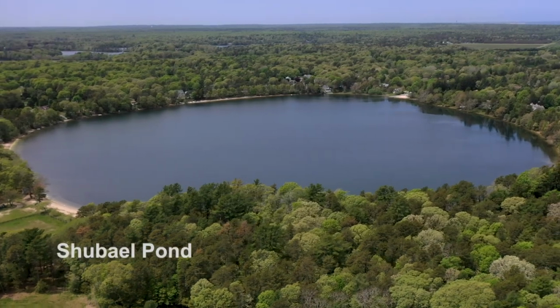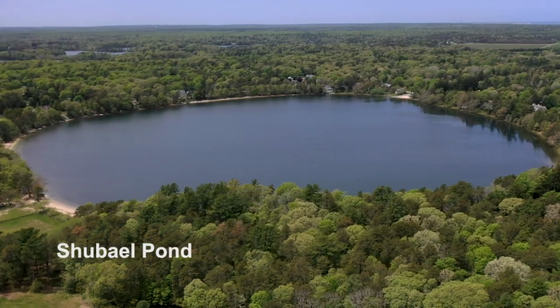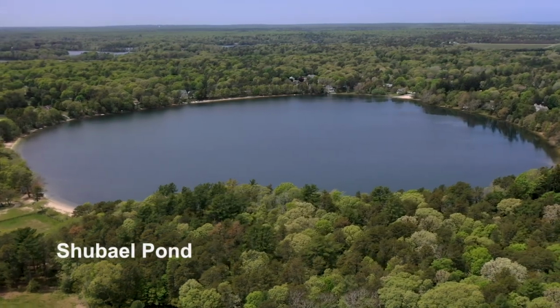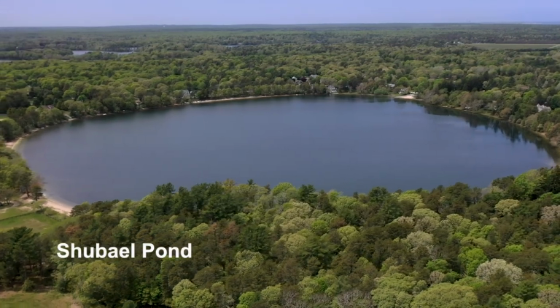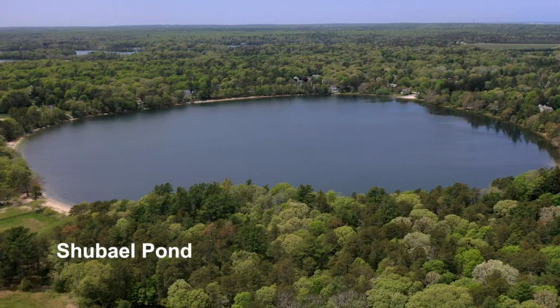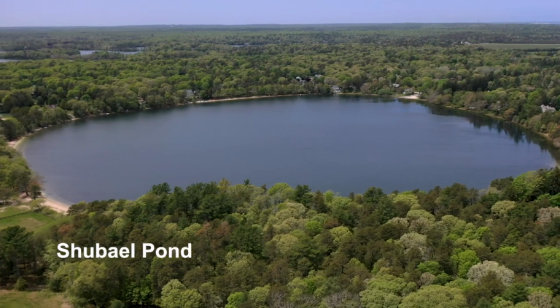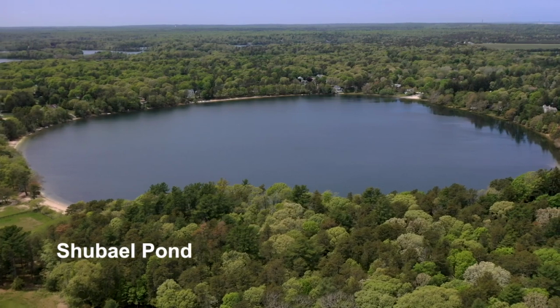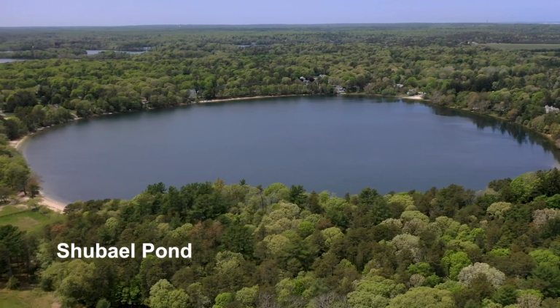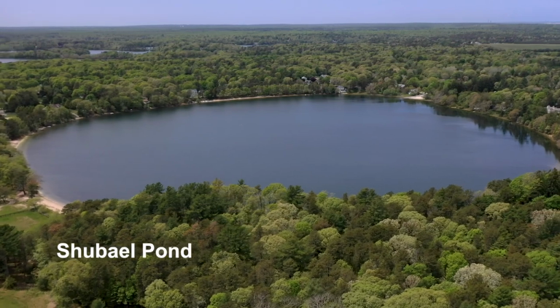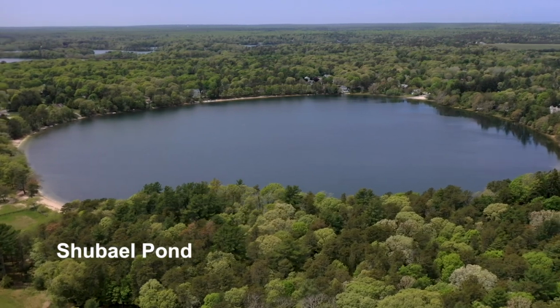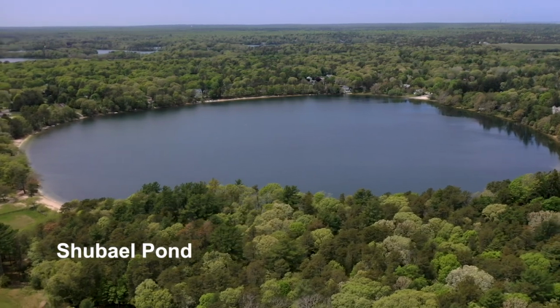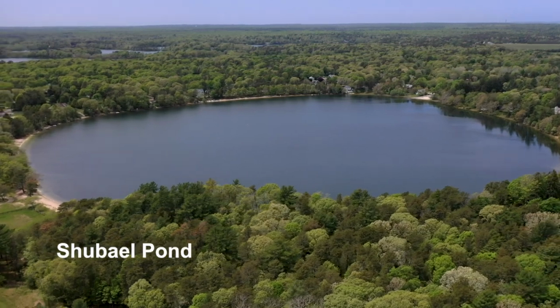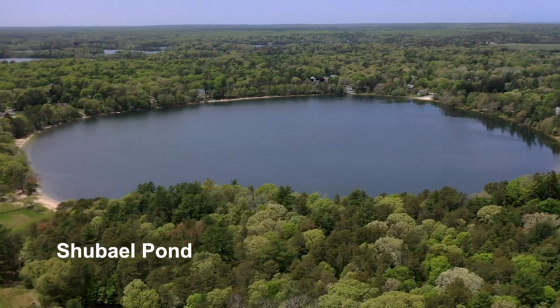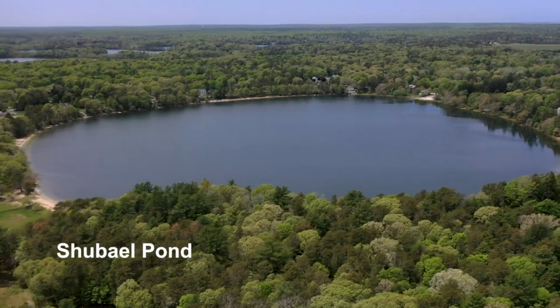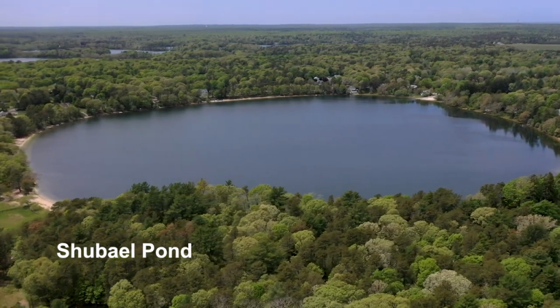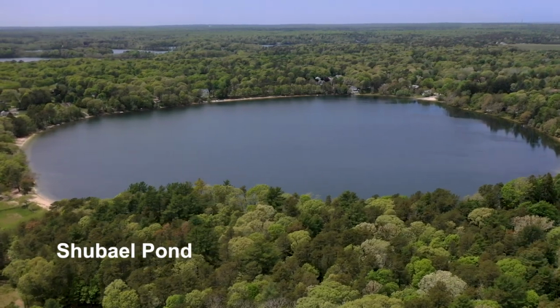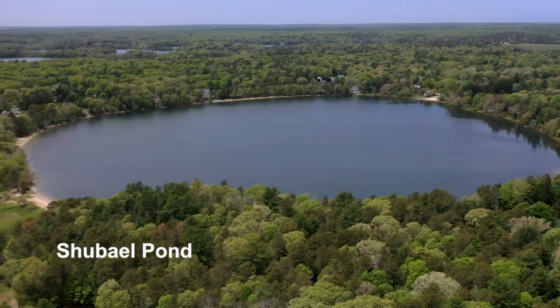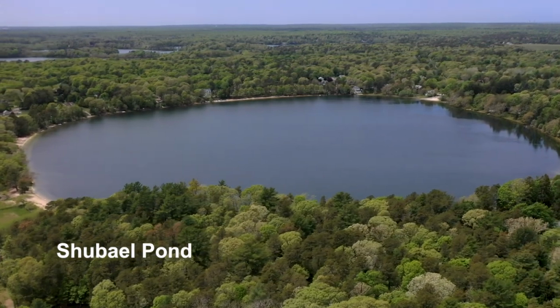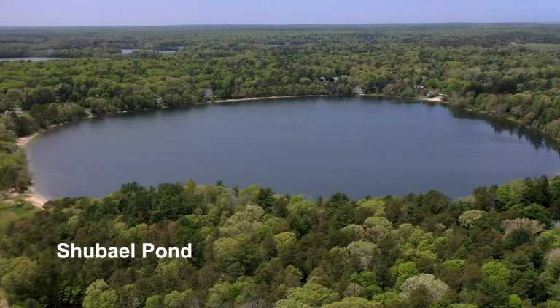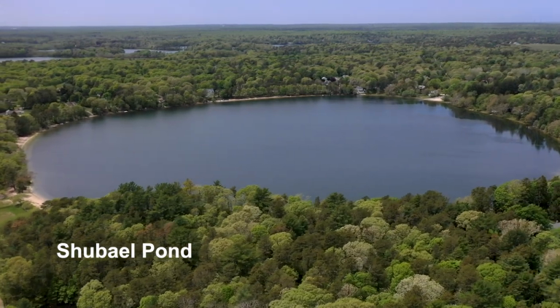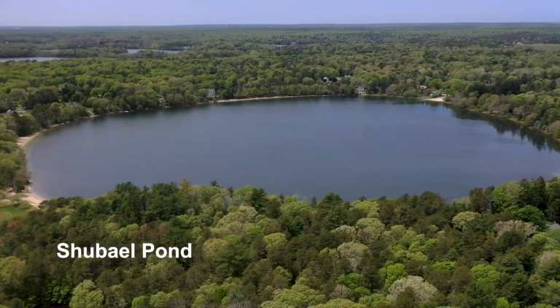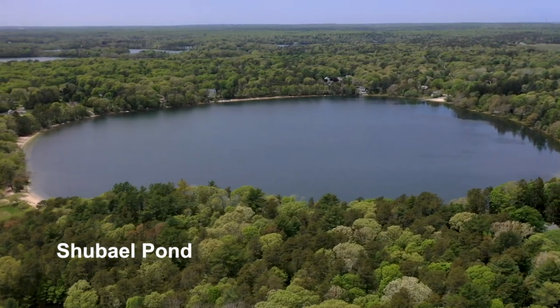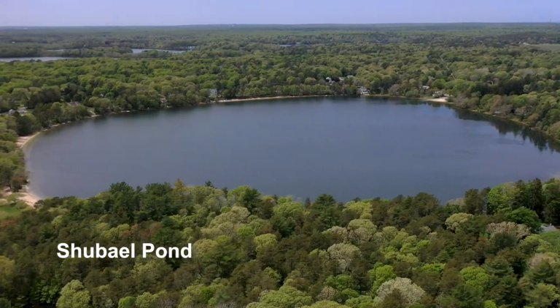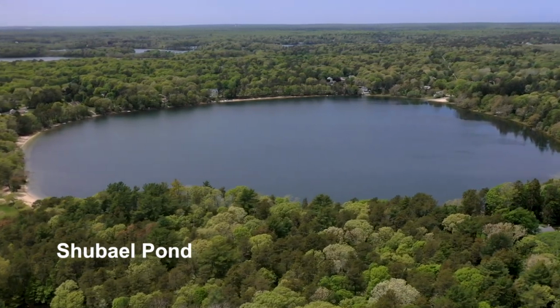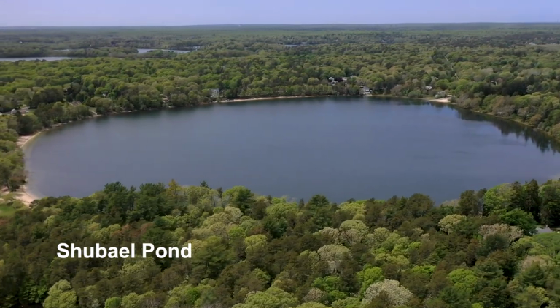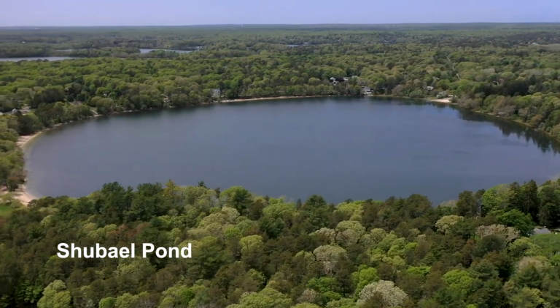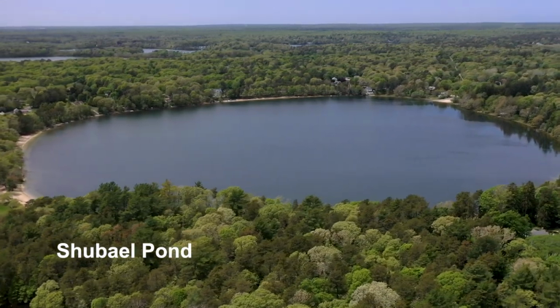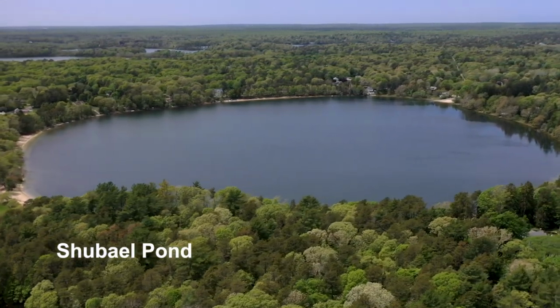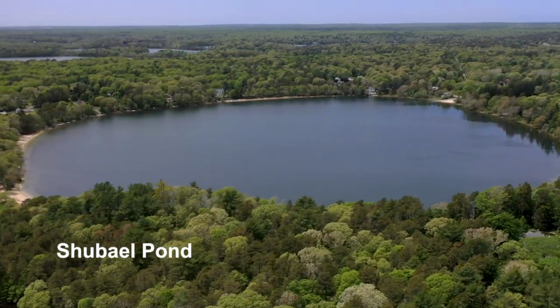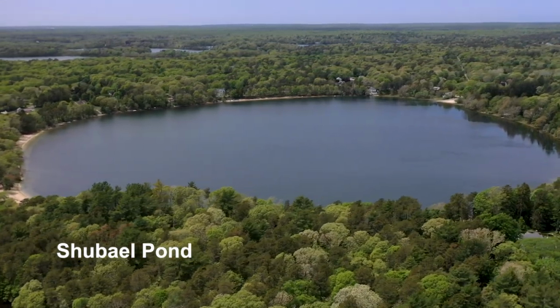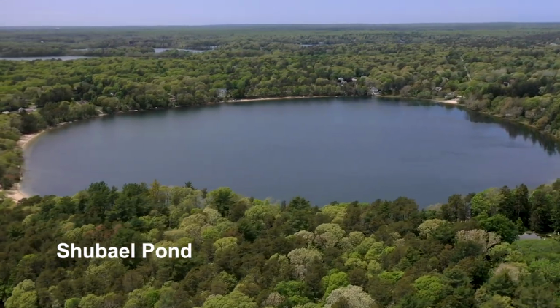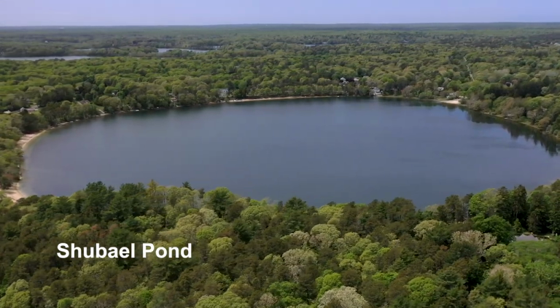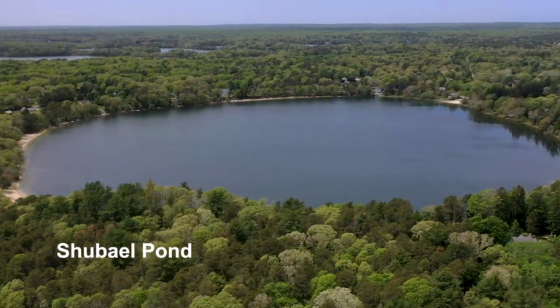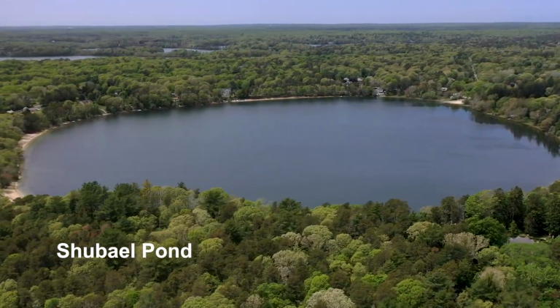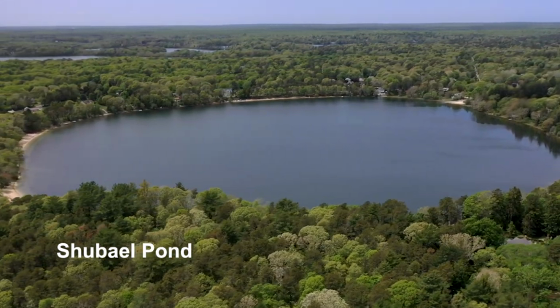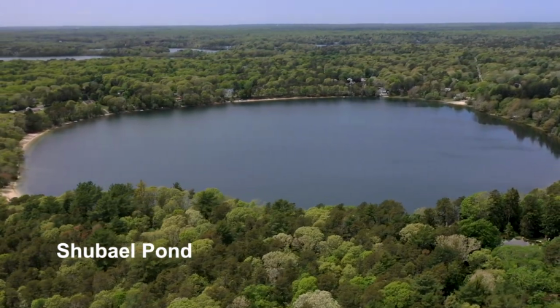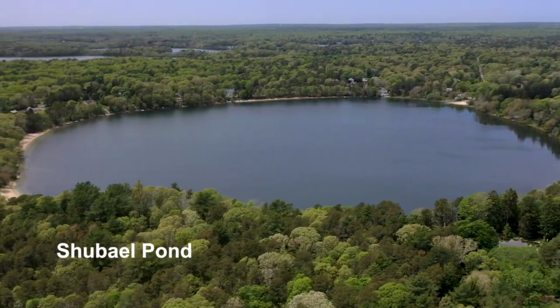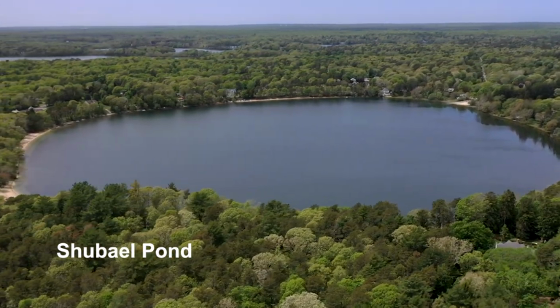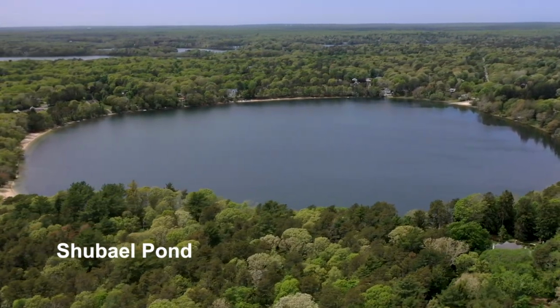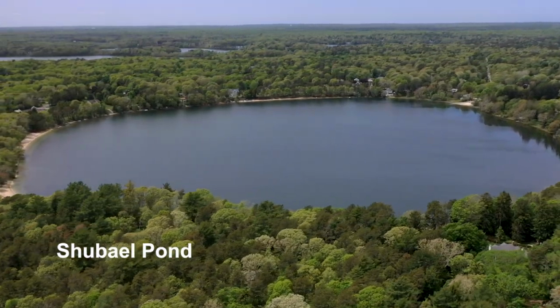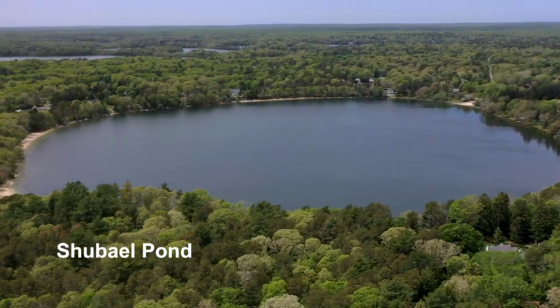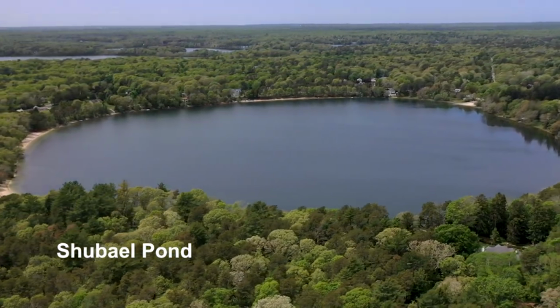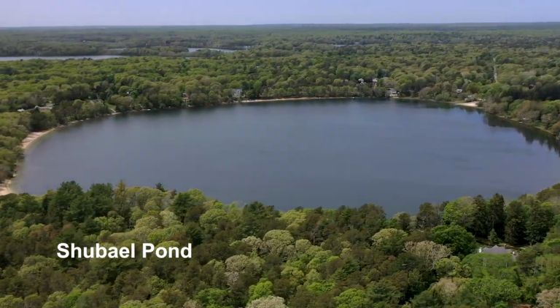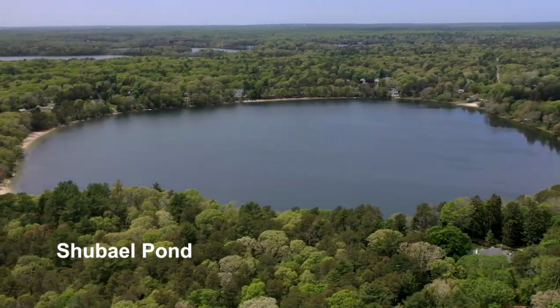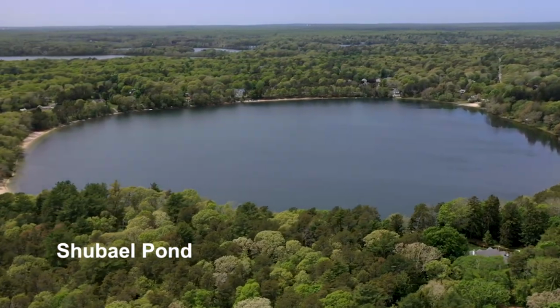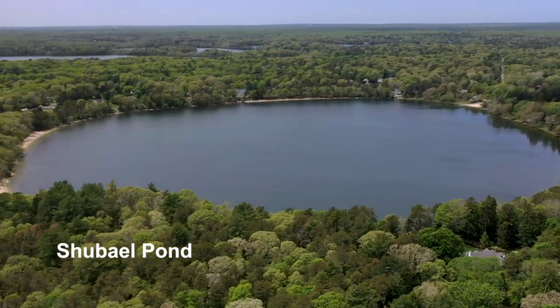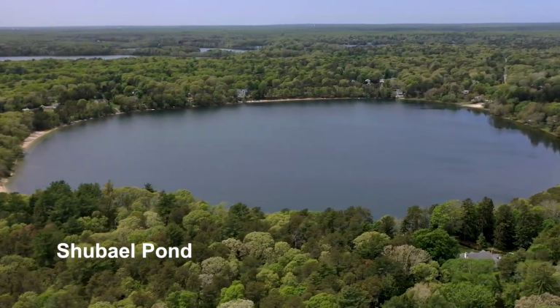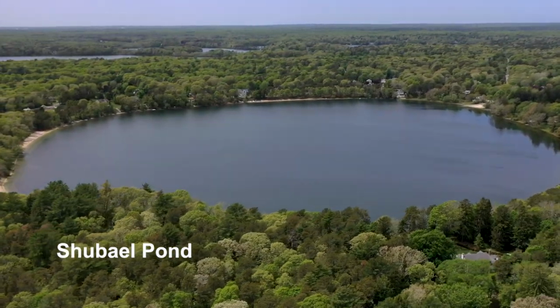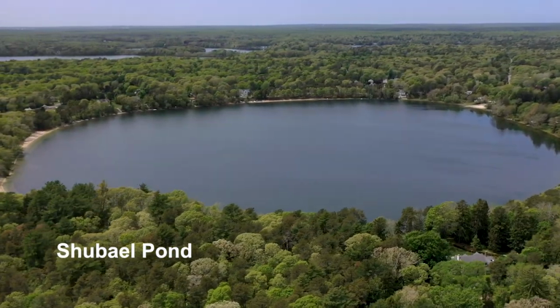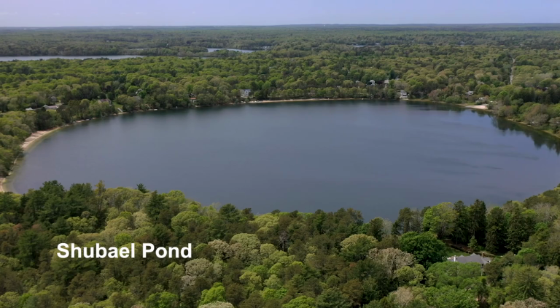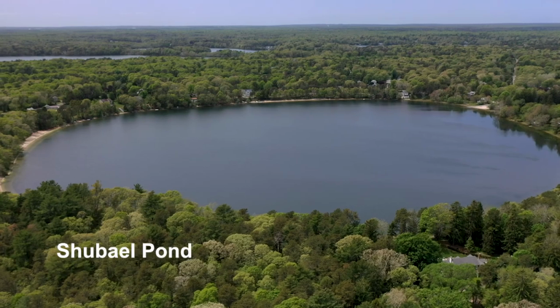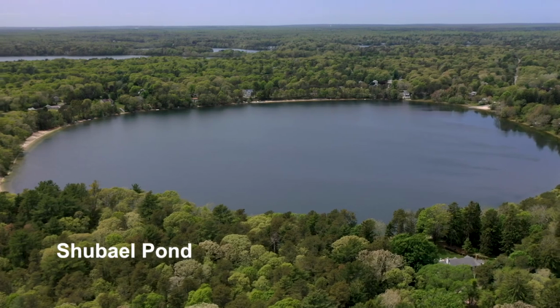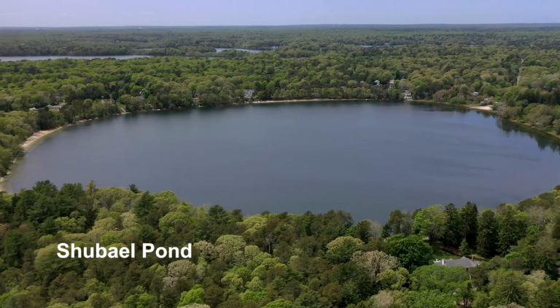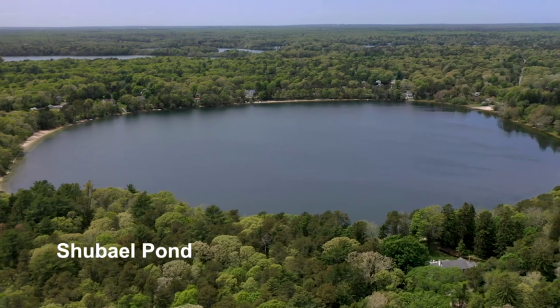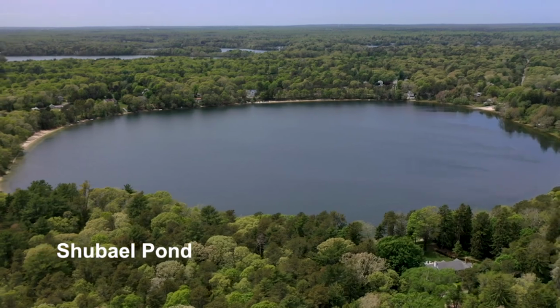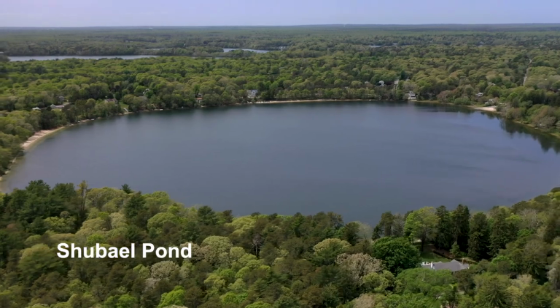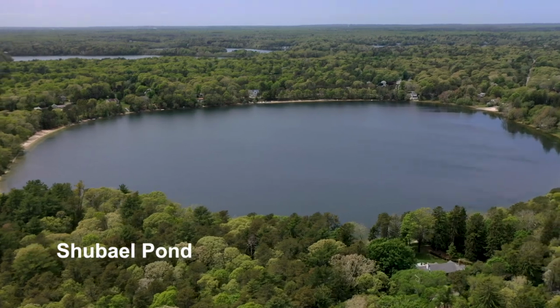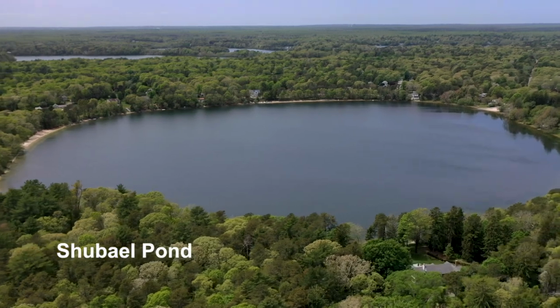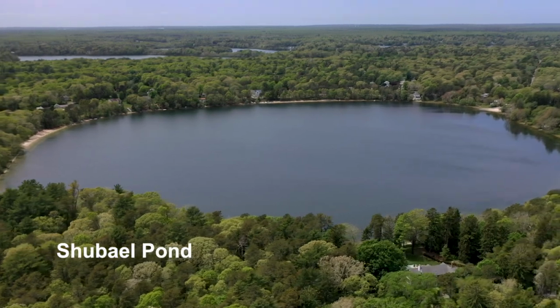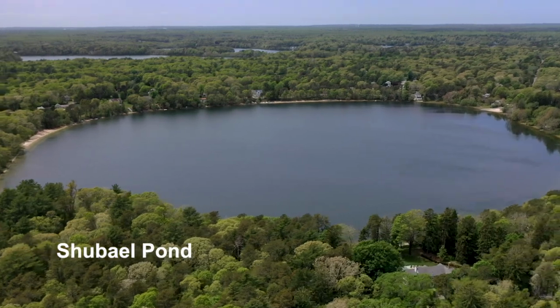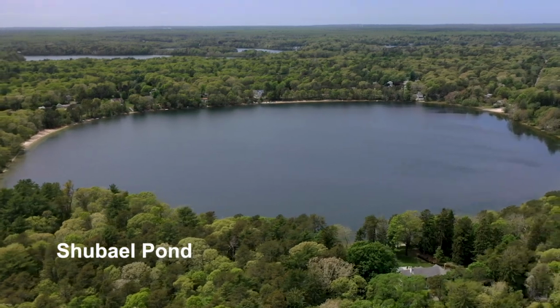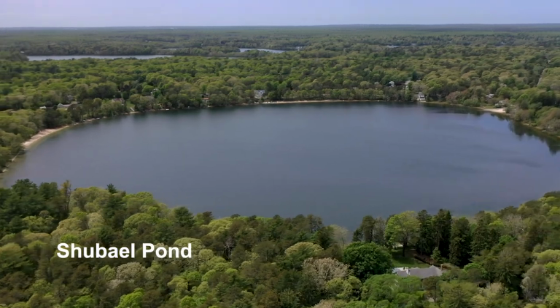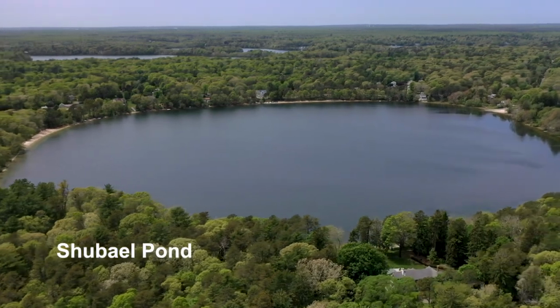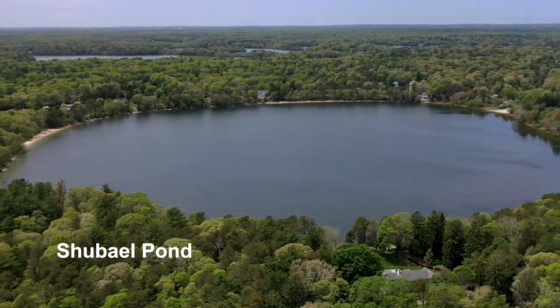Success looks like everyone on Cape Cod has clean drinking water and that our coastal waters are clean and healthy.